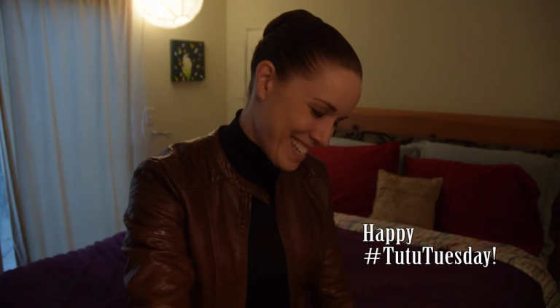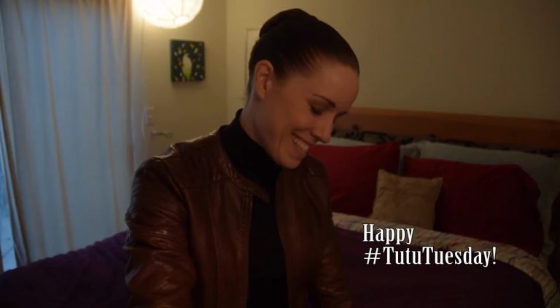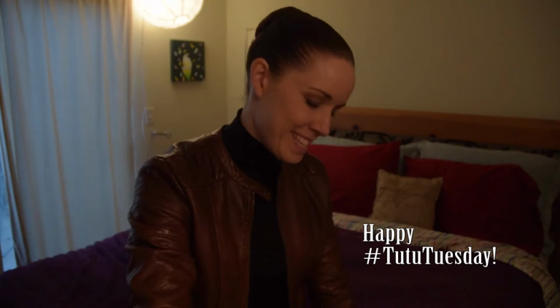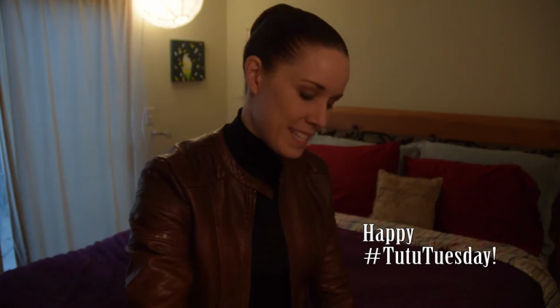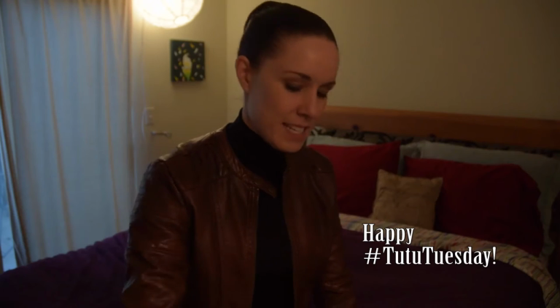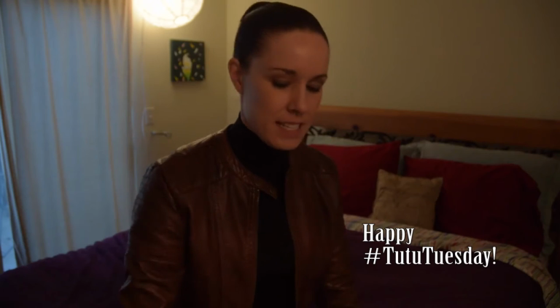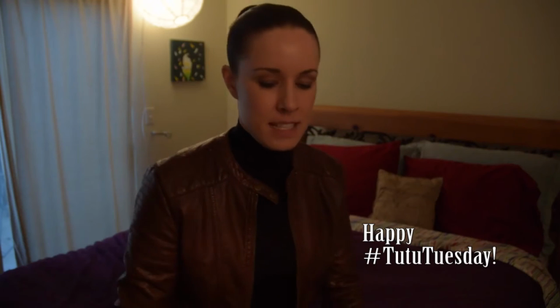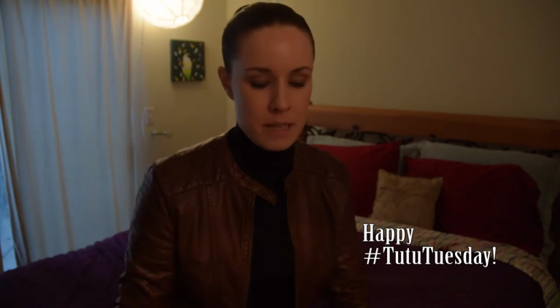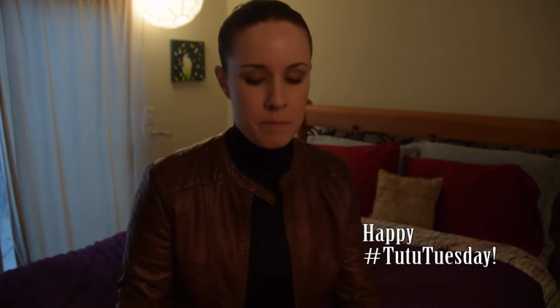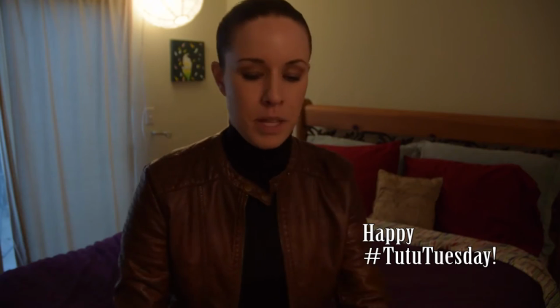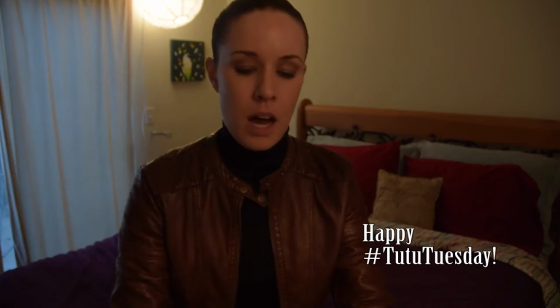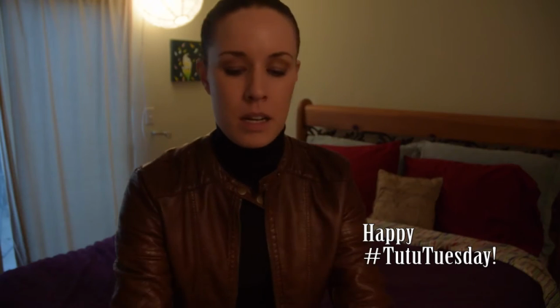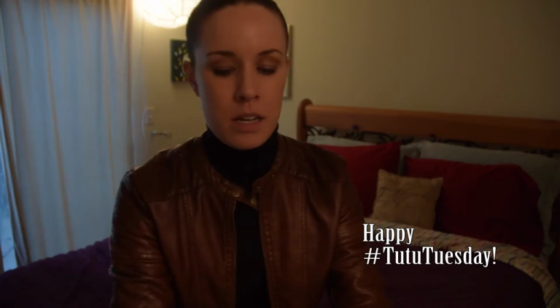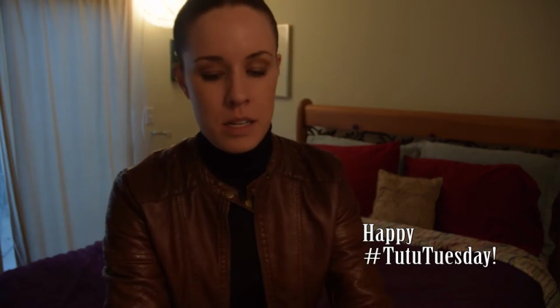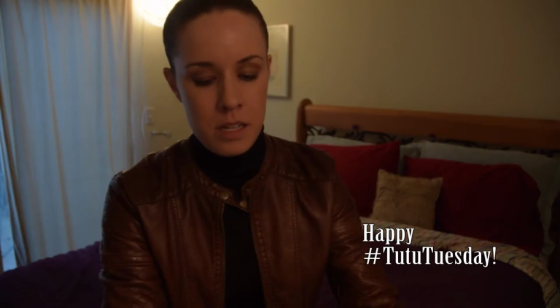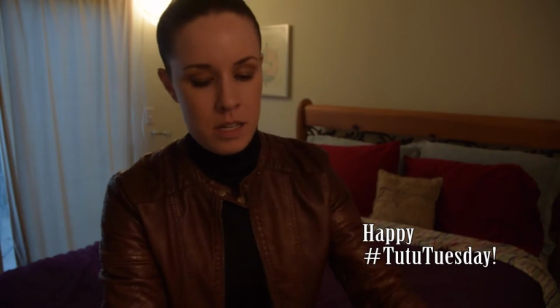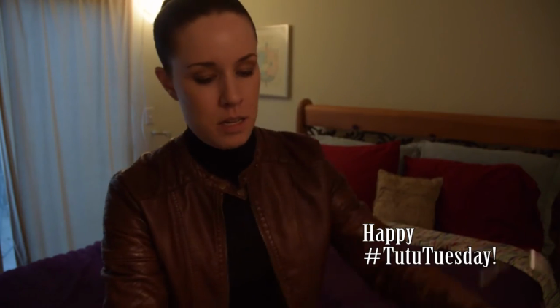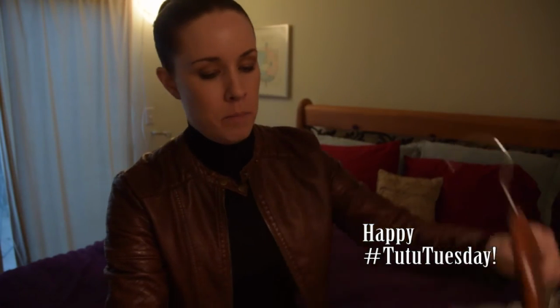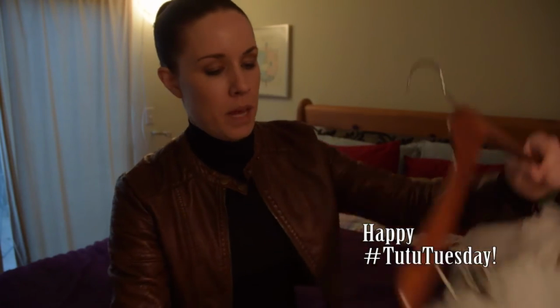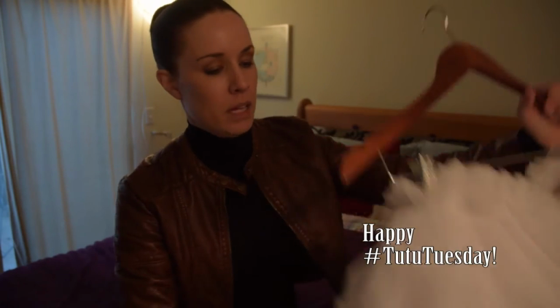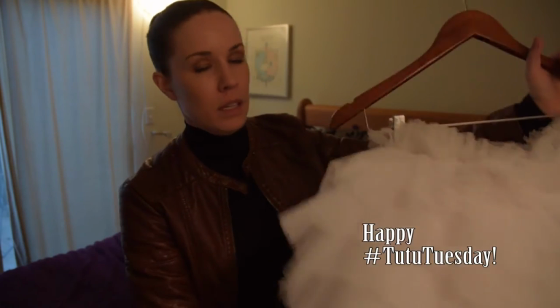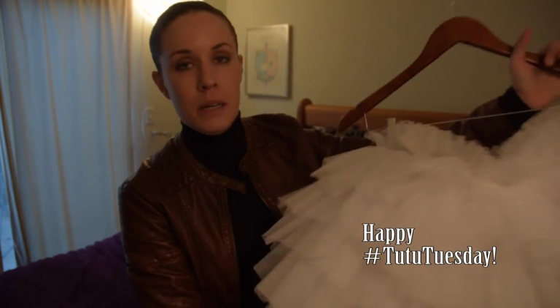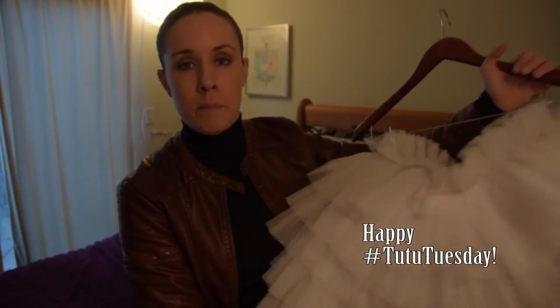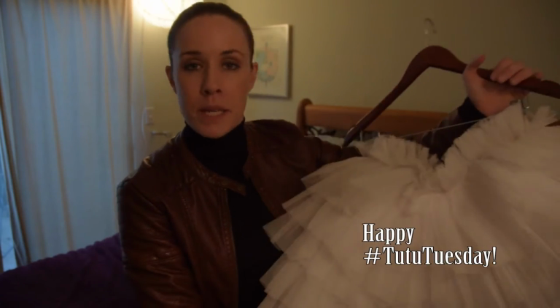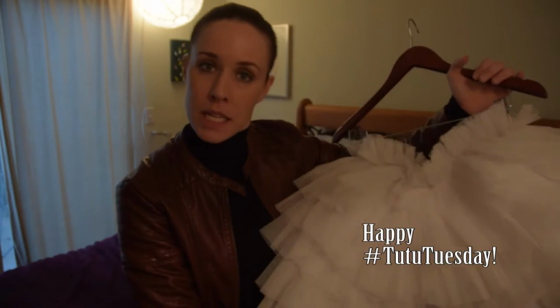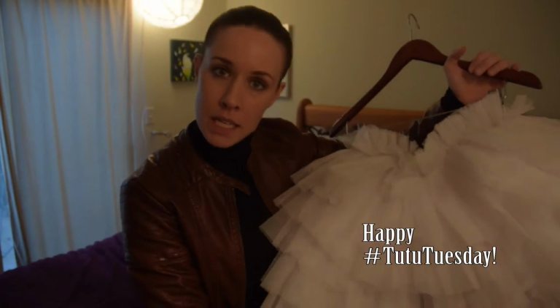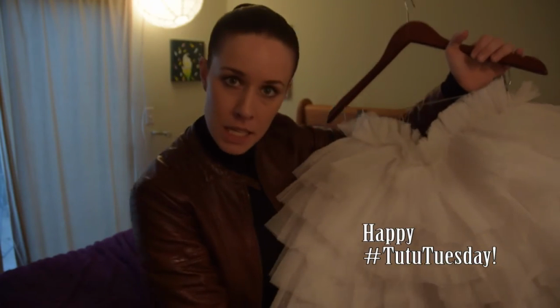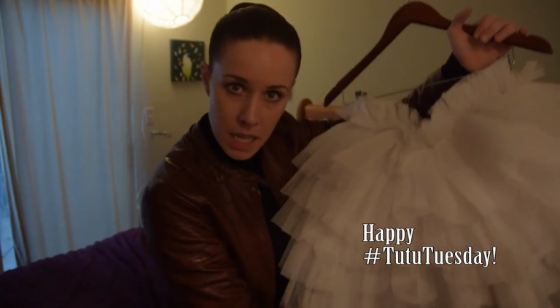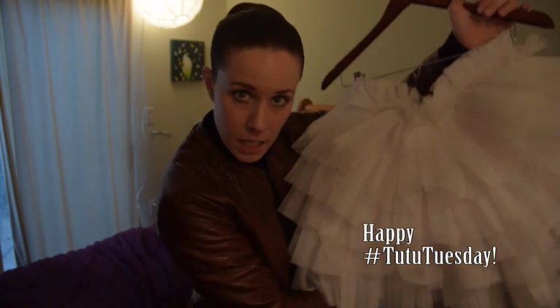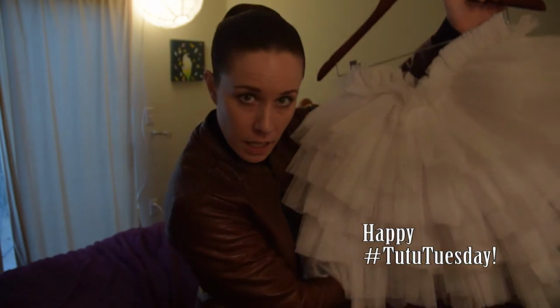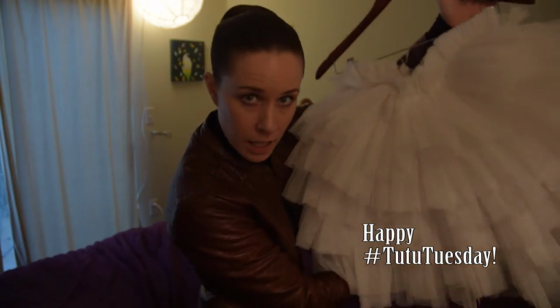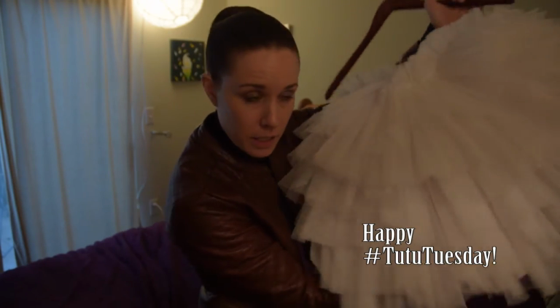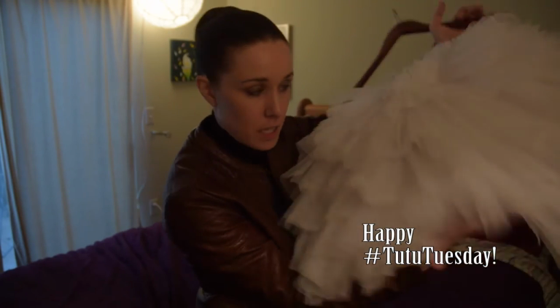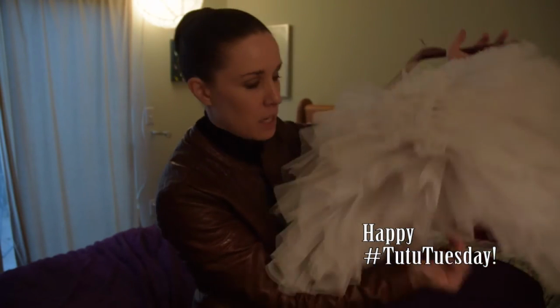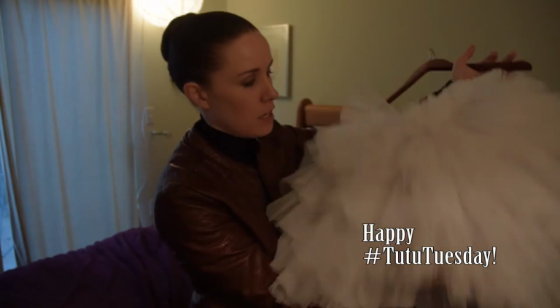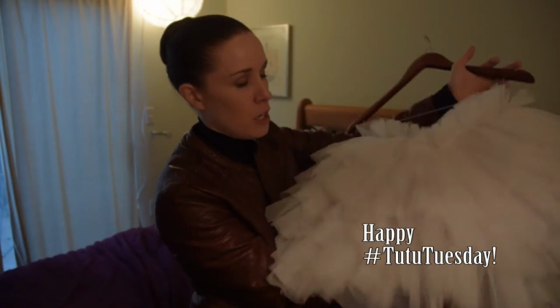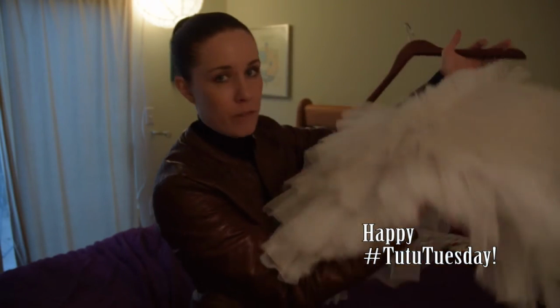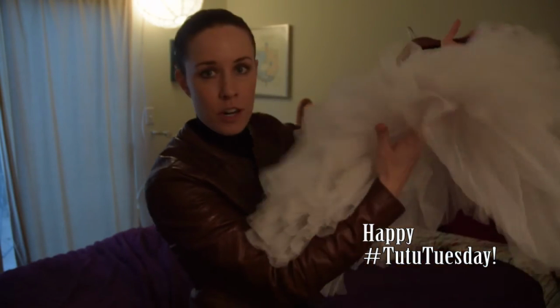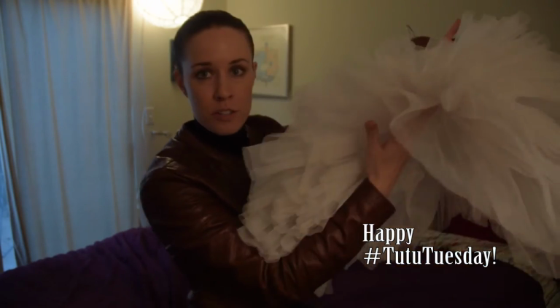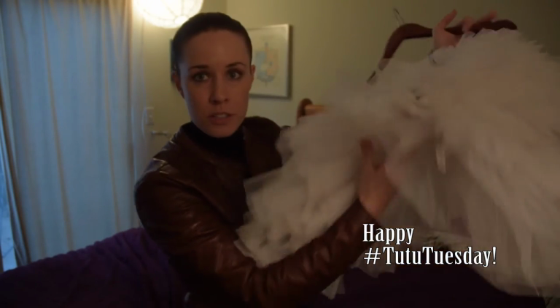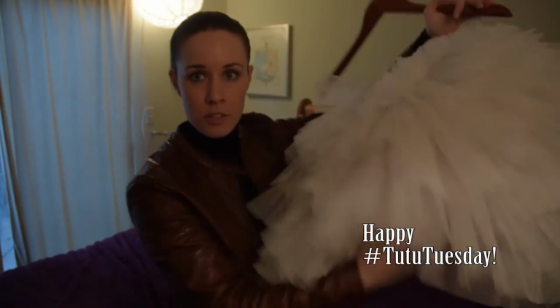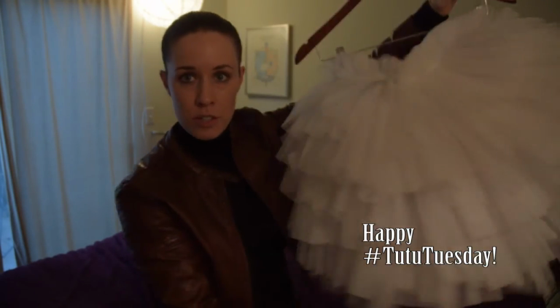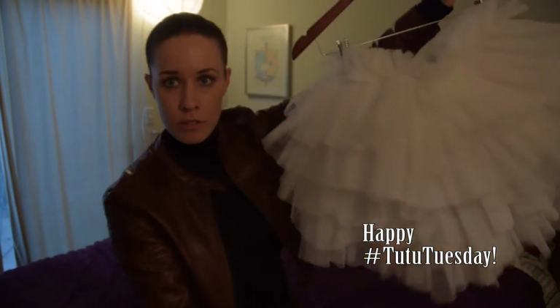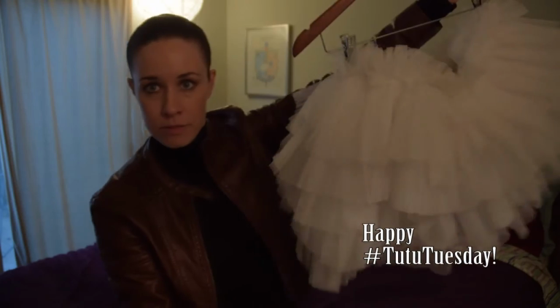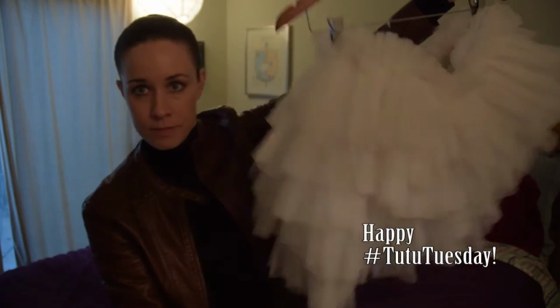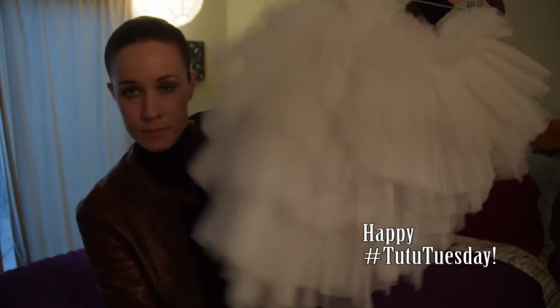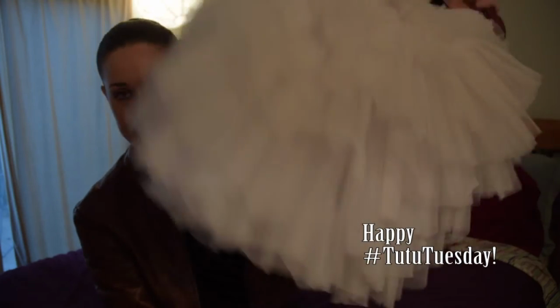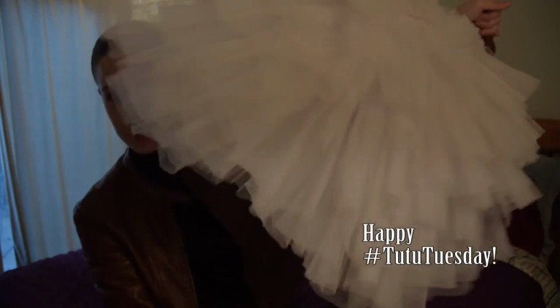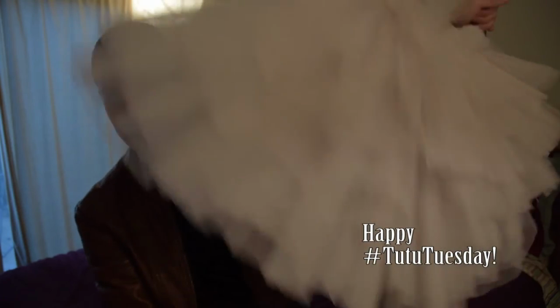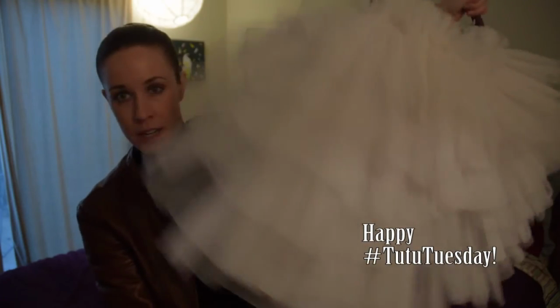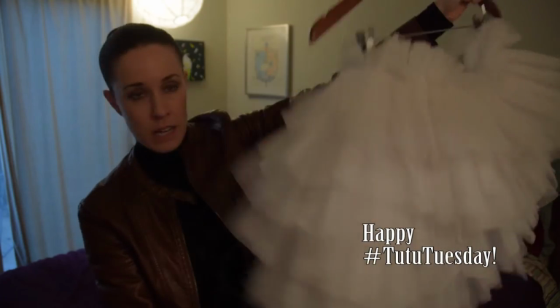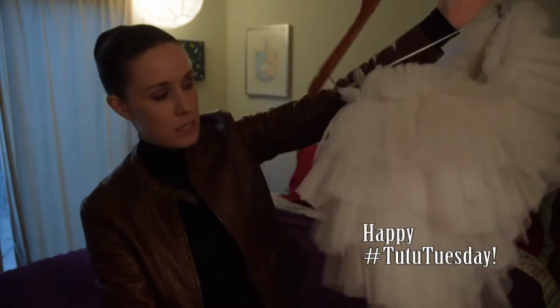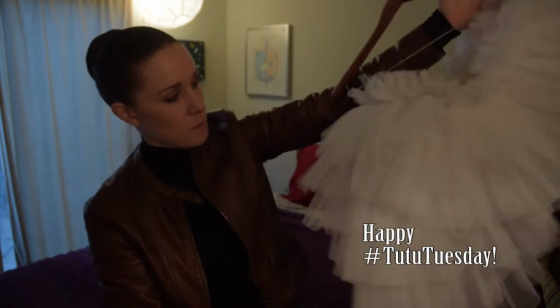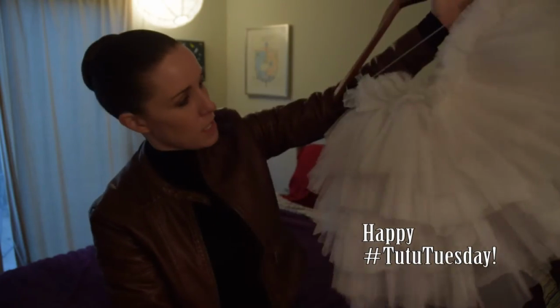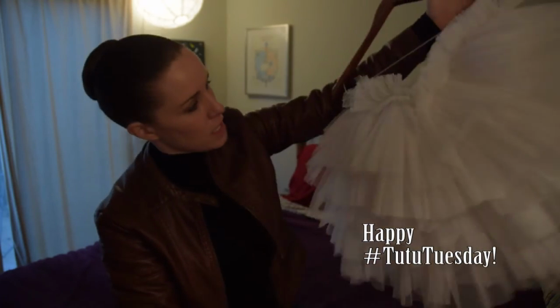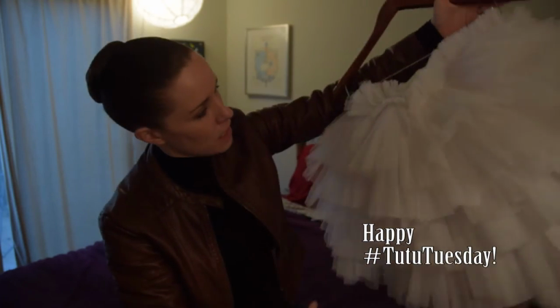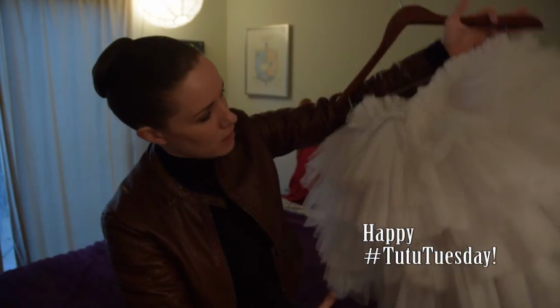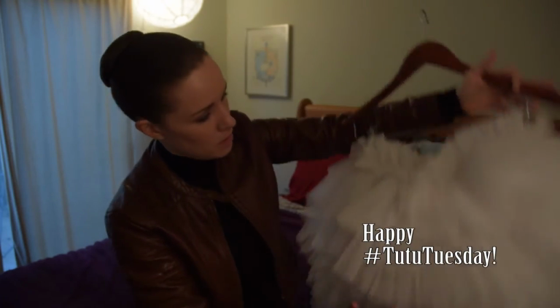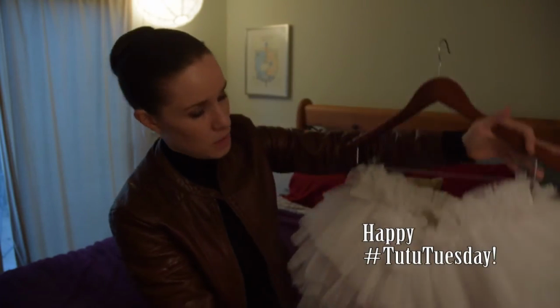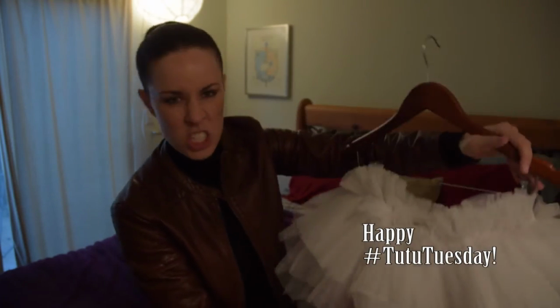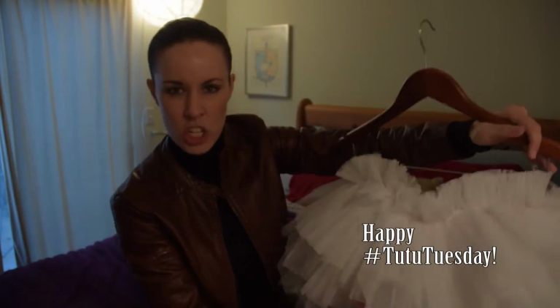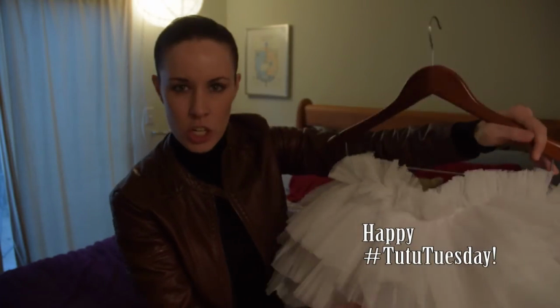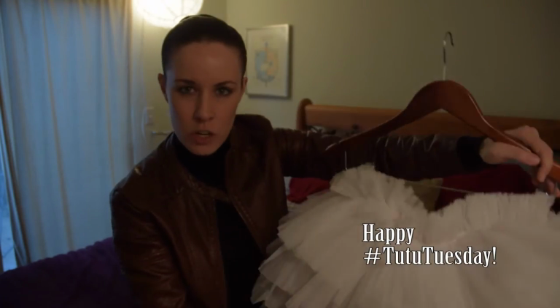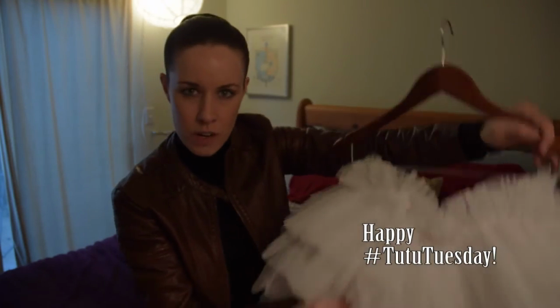This is the Block Belle Rehearsal Tutu. Right now it's upside down. Let's turn it over.